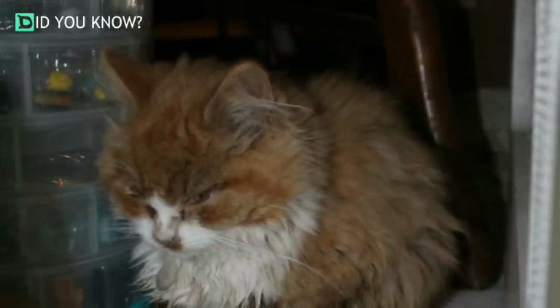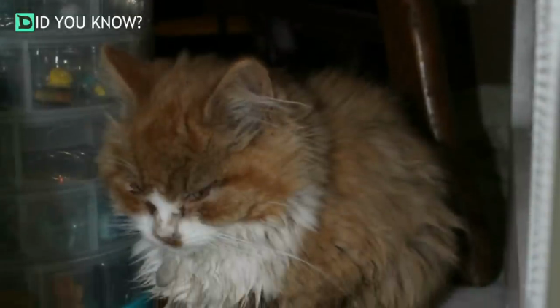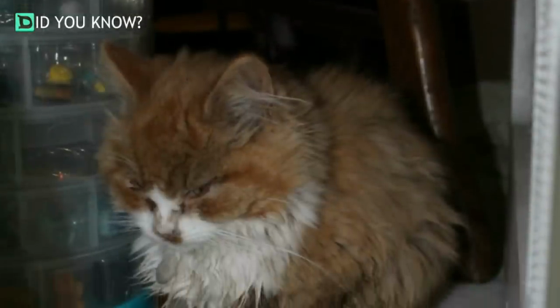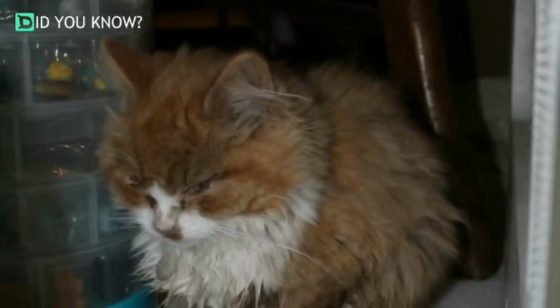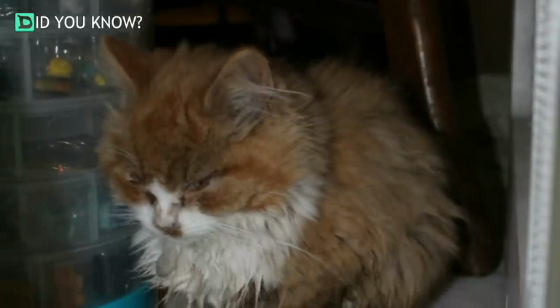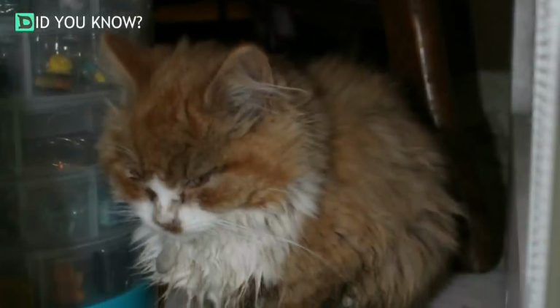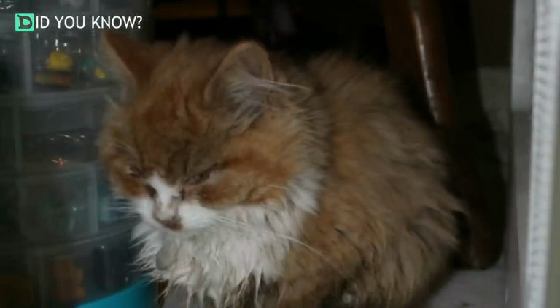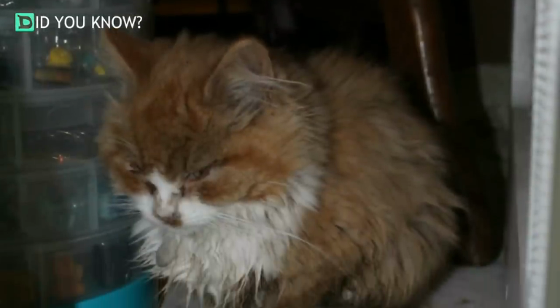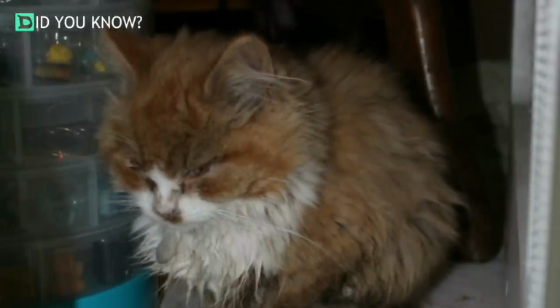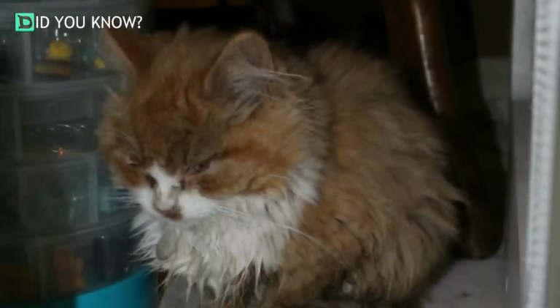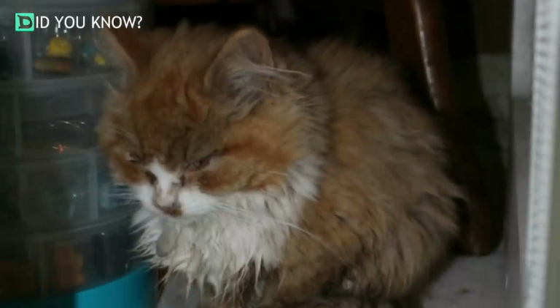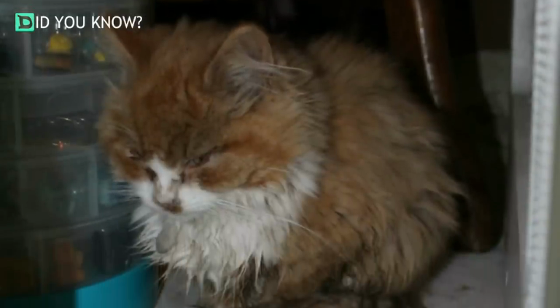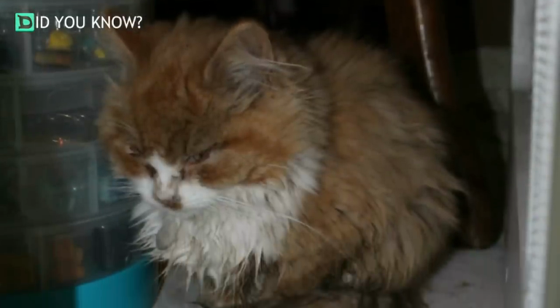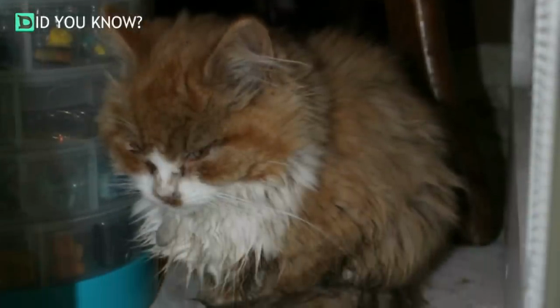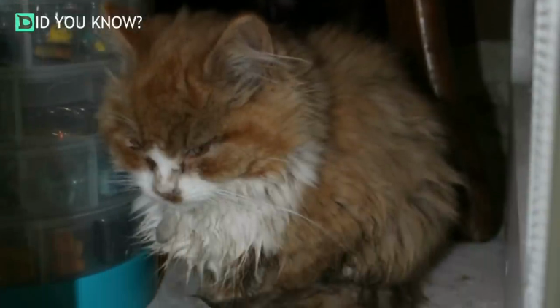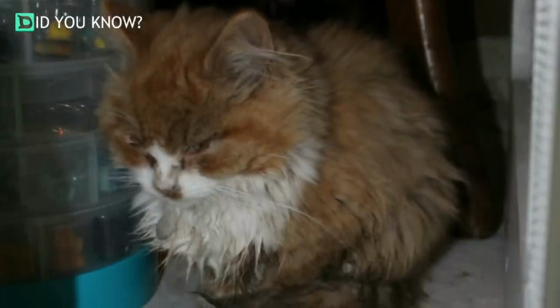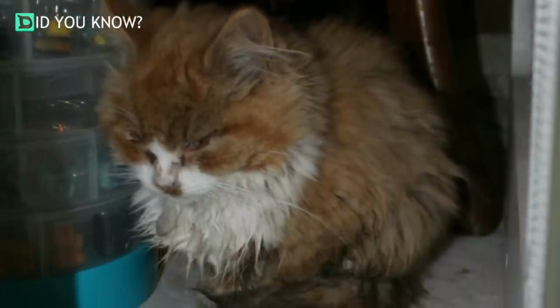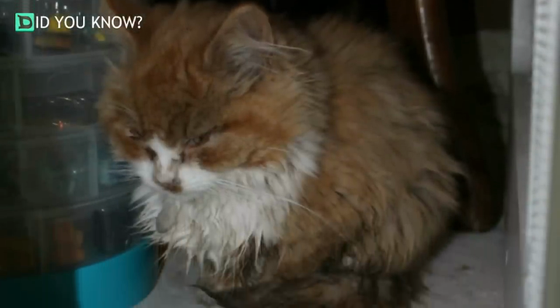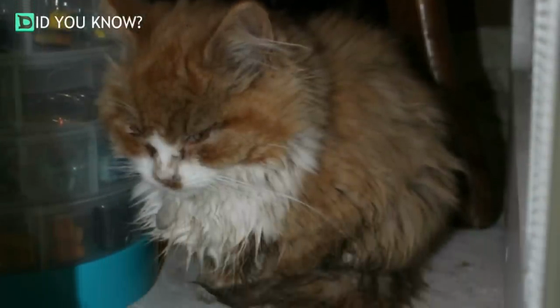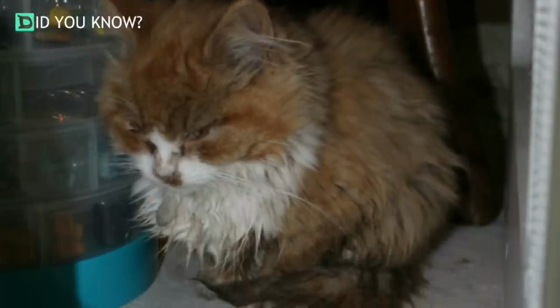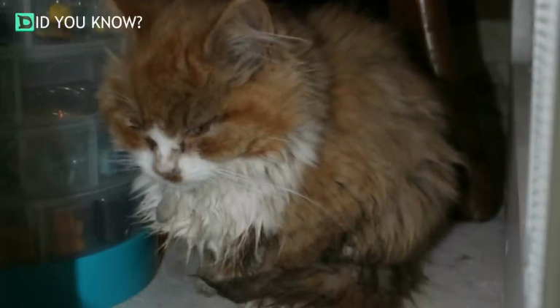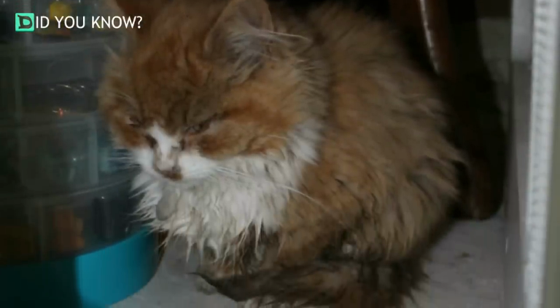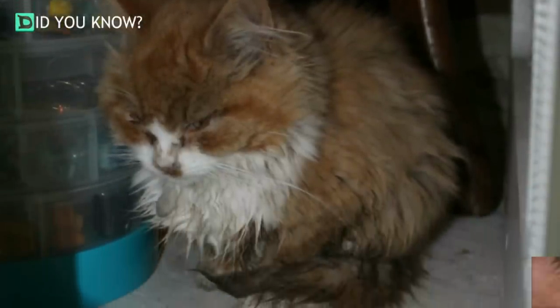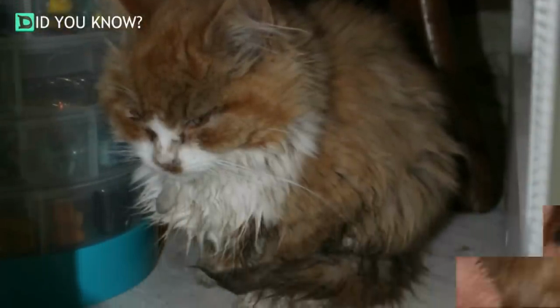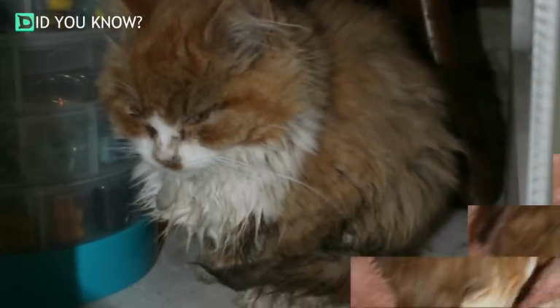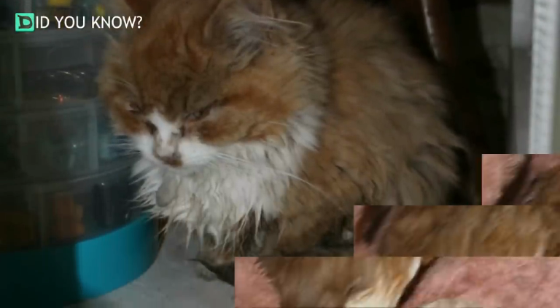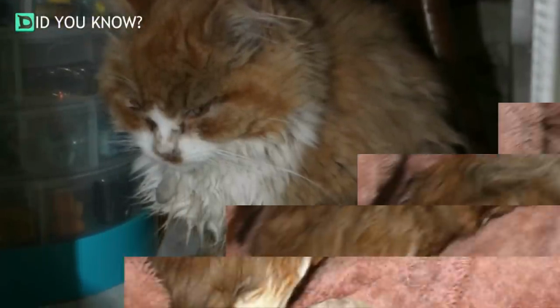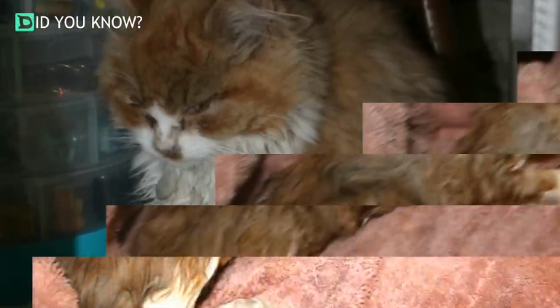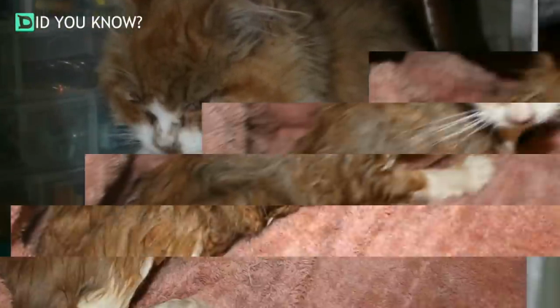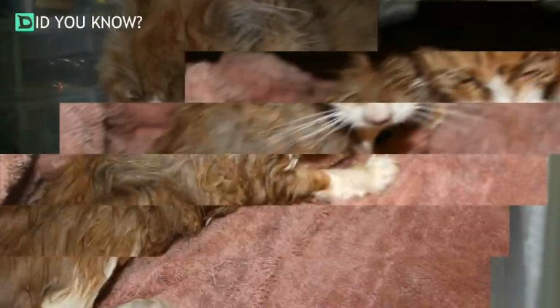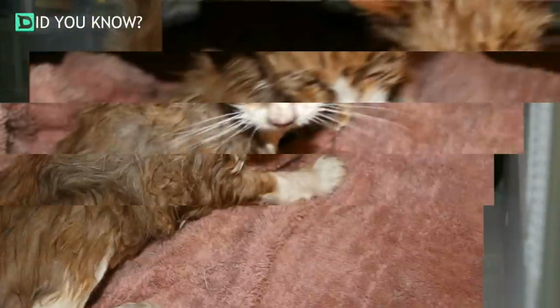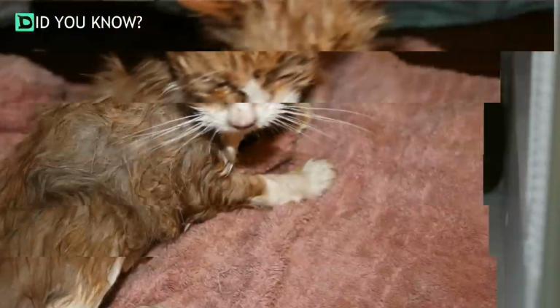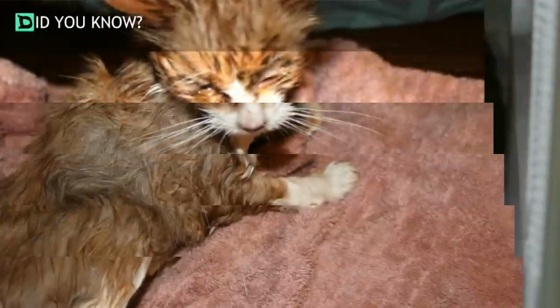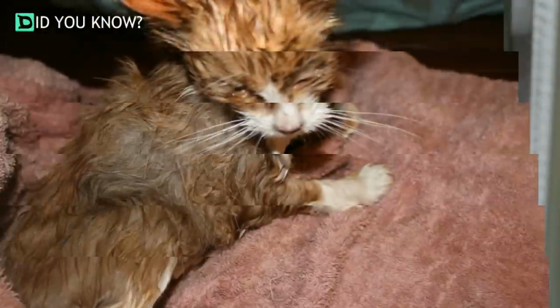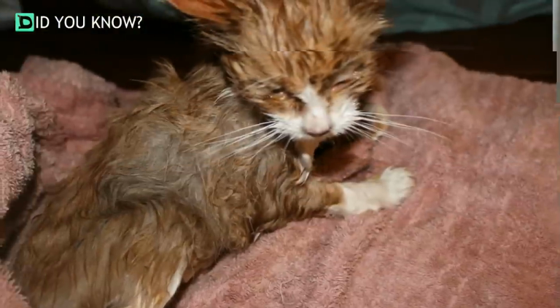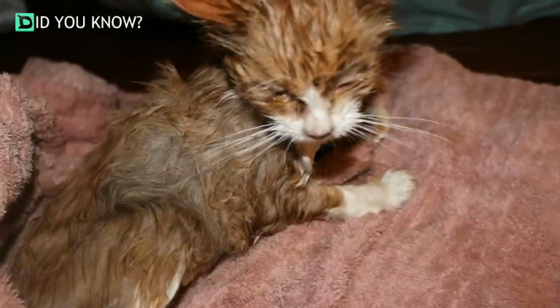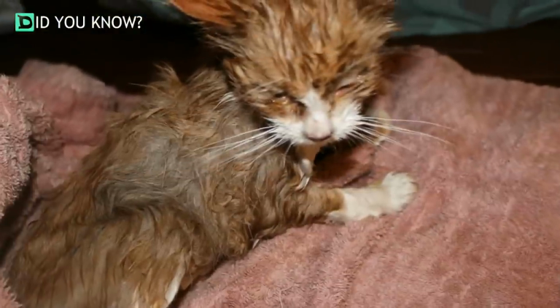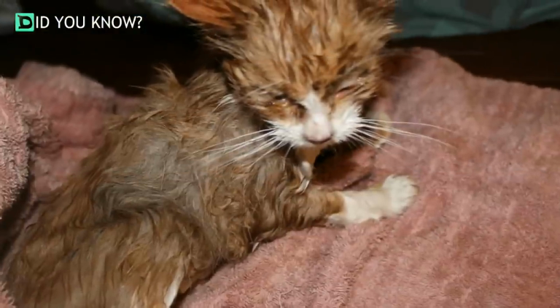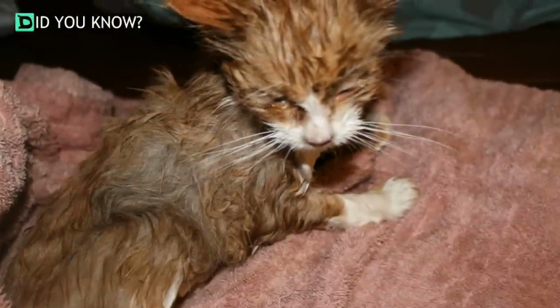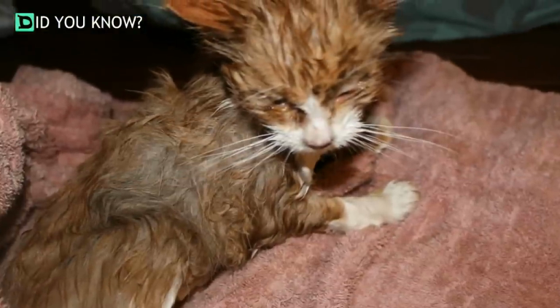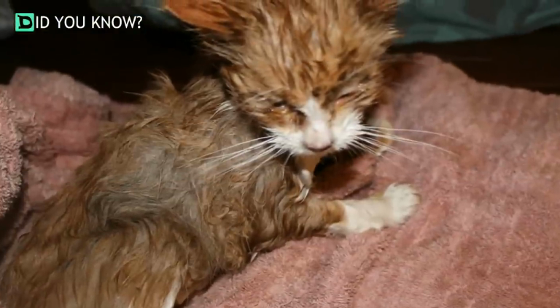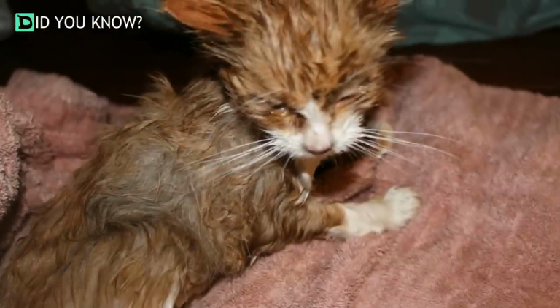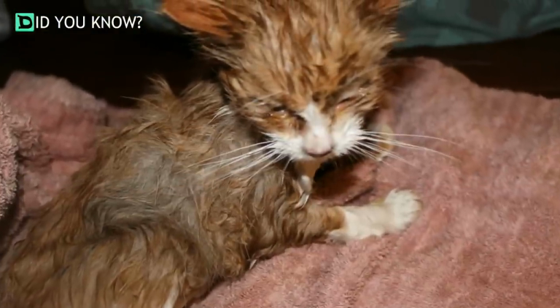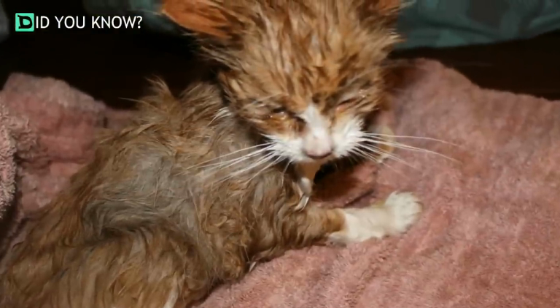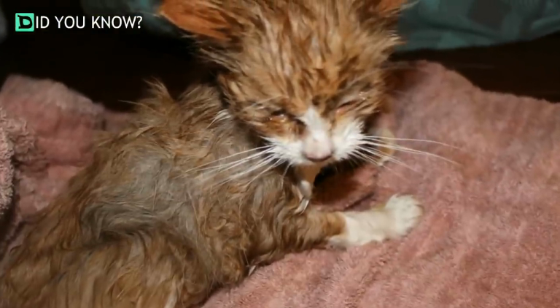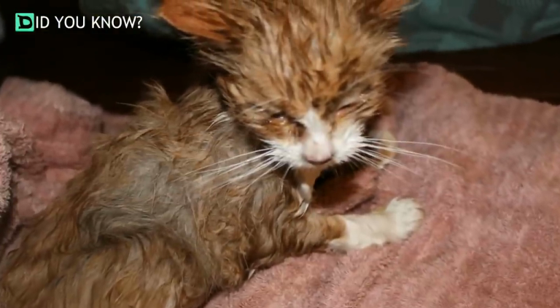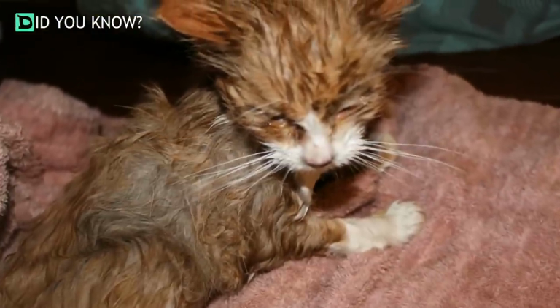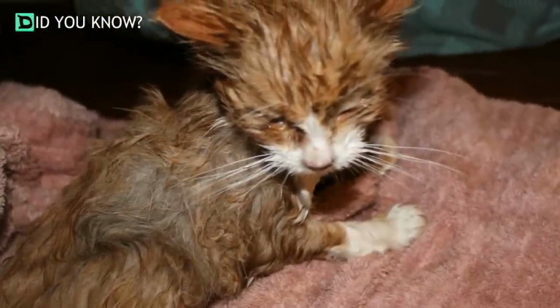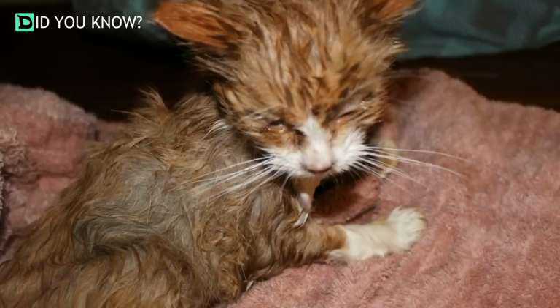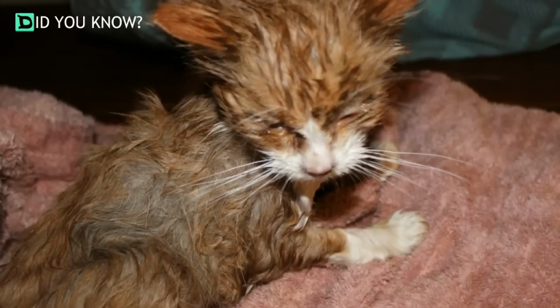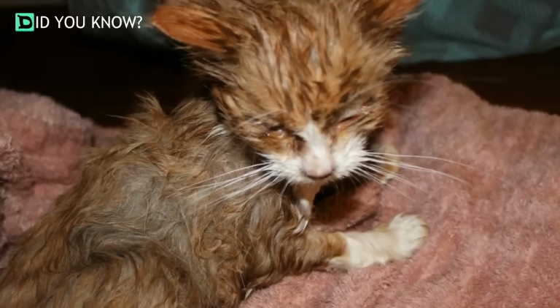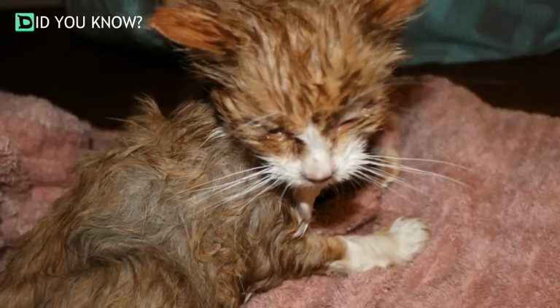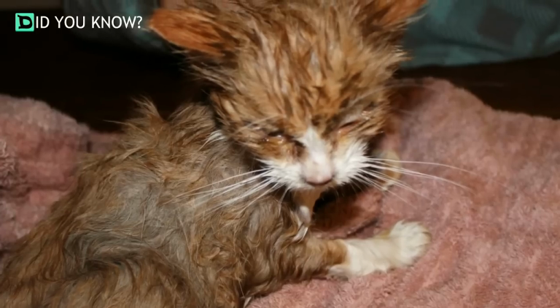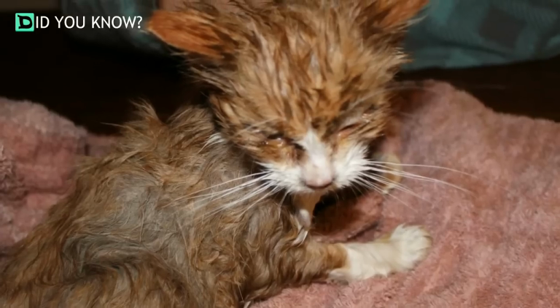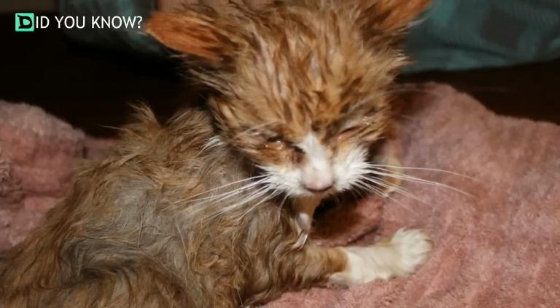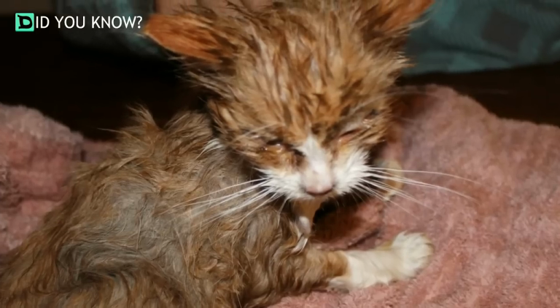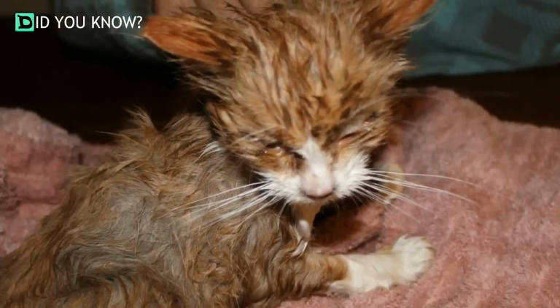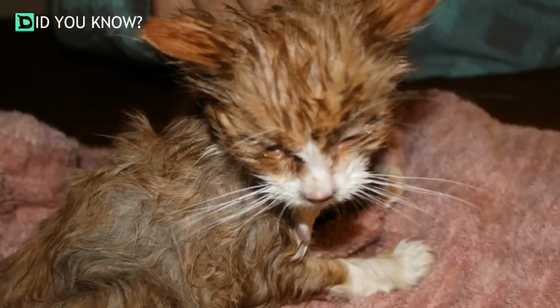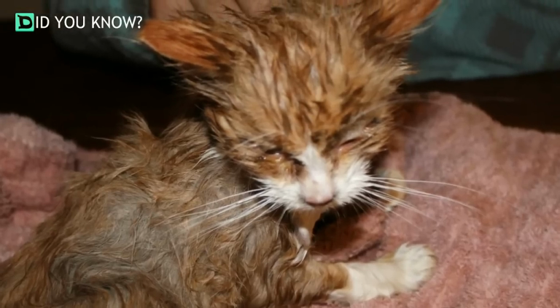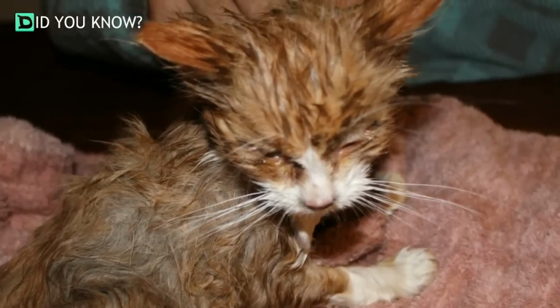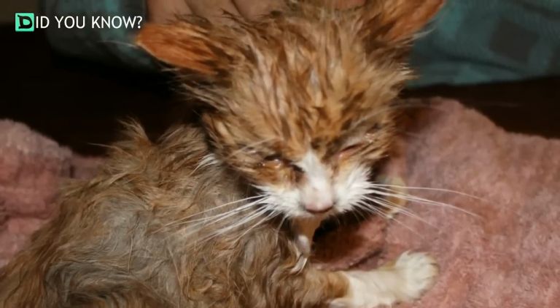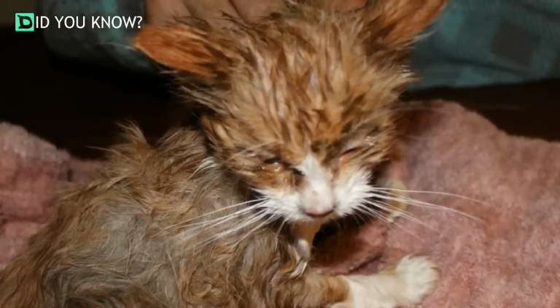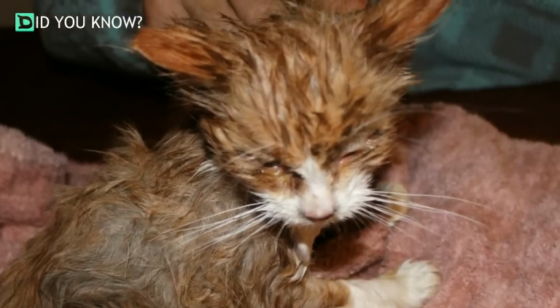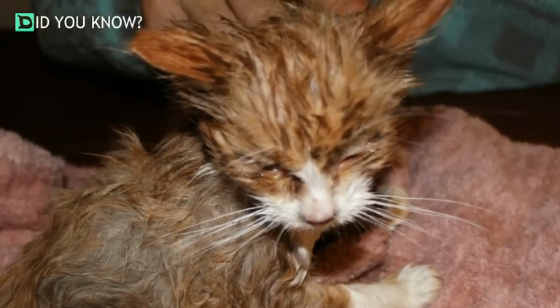The poor cat found in the front of the box seems like he needs a lot more help than his buddy. They are sure lucky they were found, and we hope they will pull through.